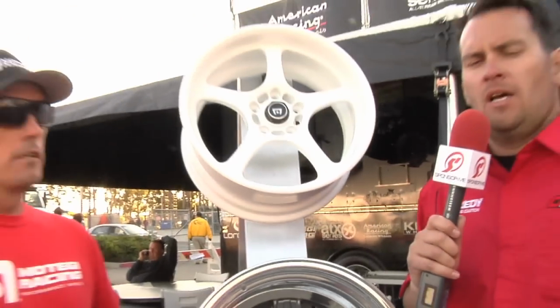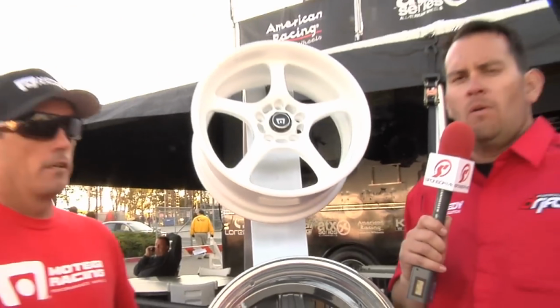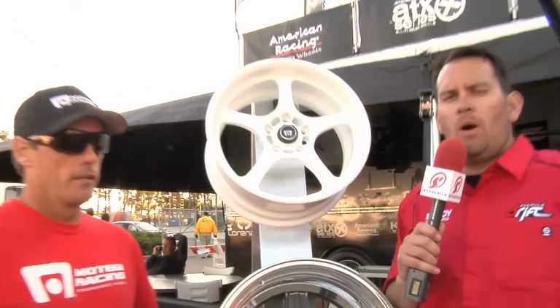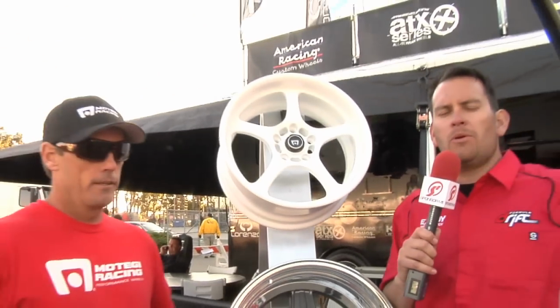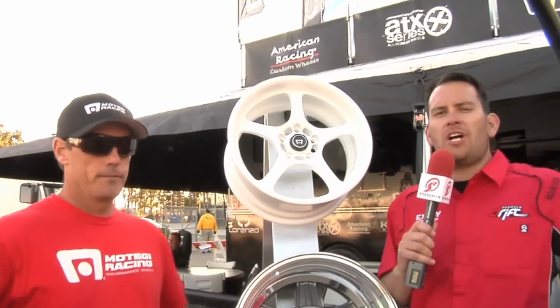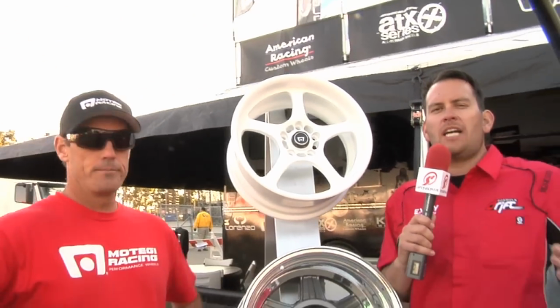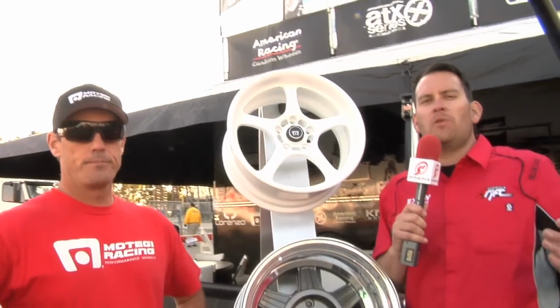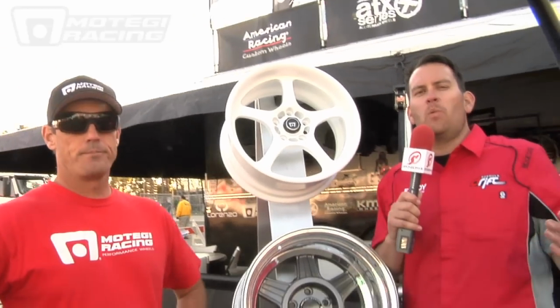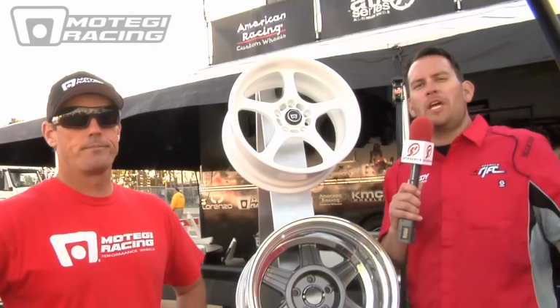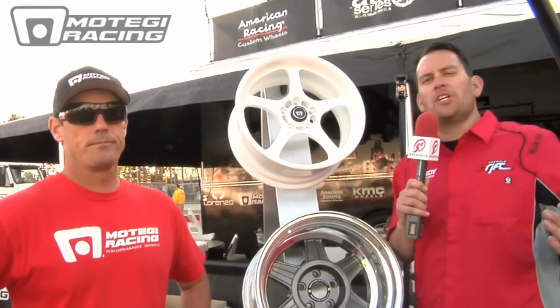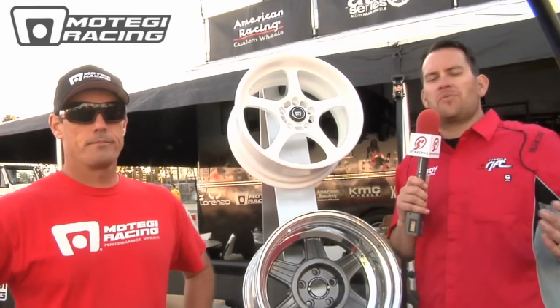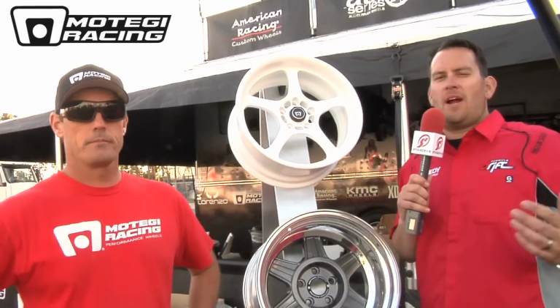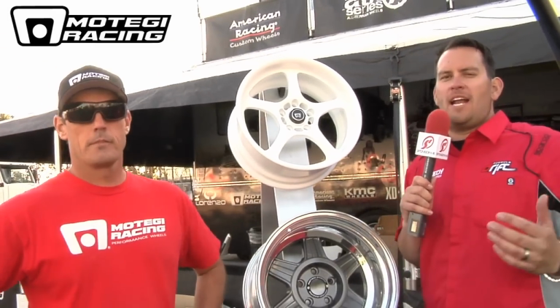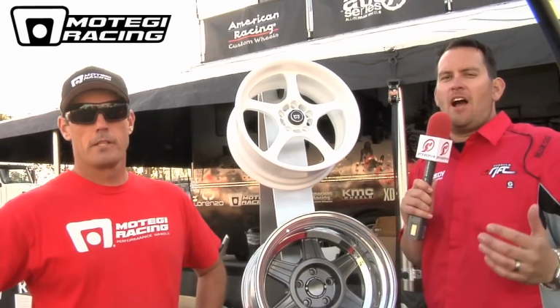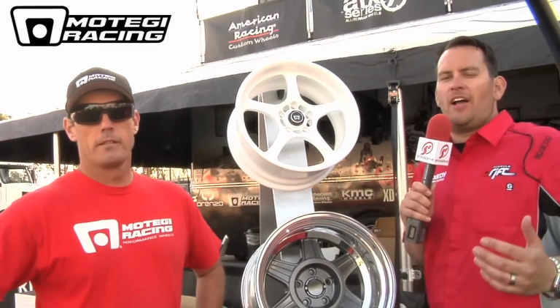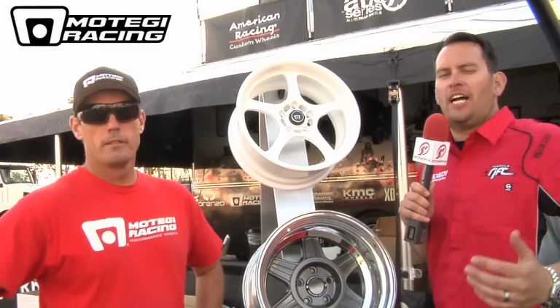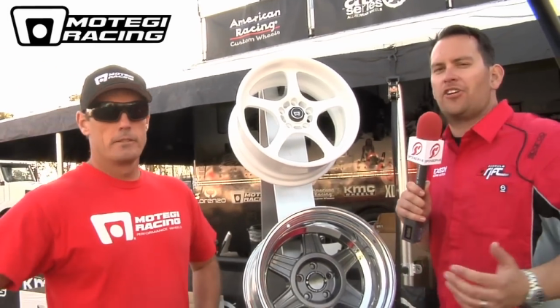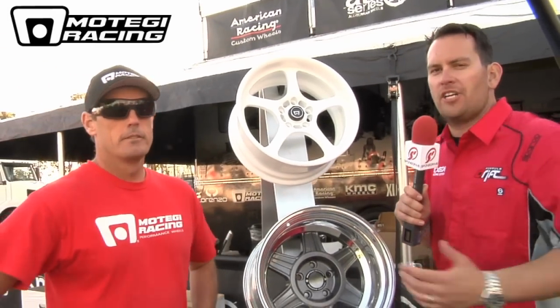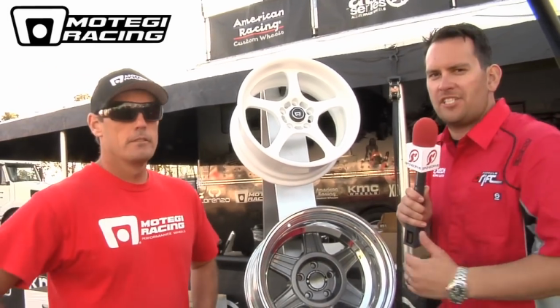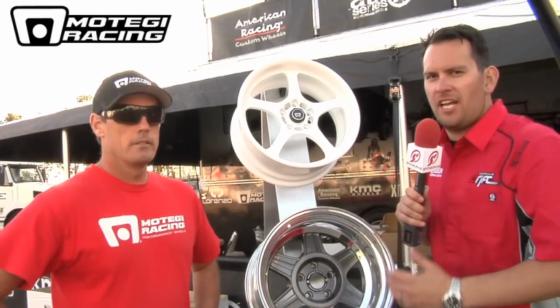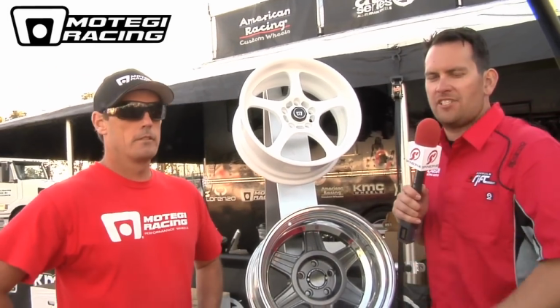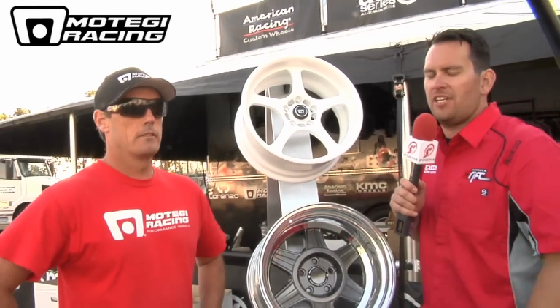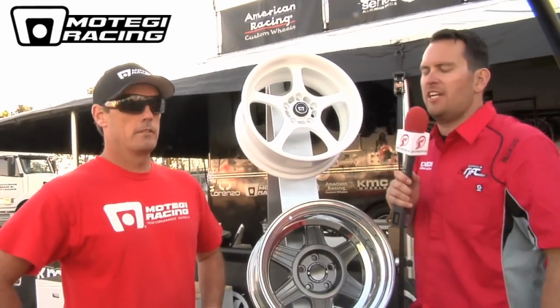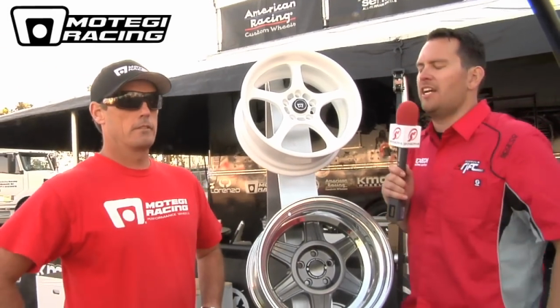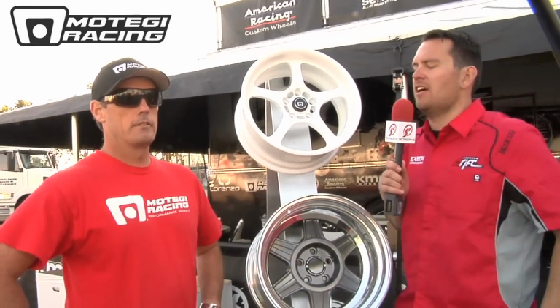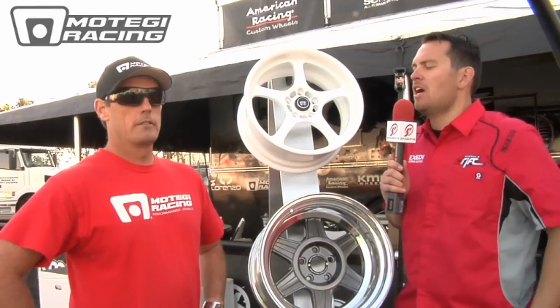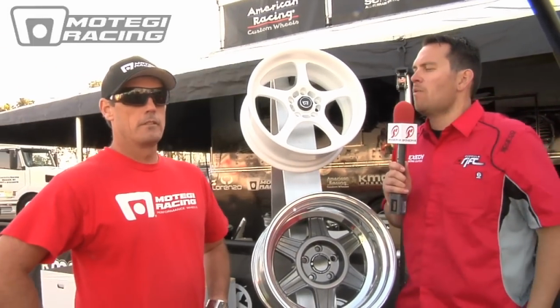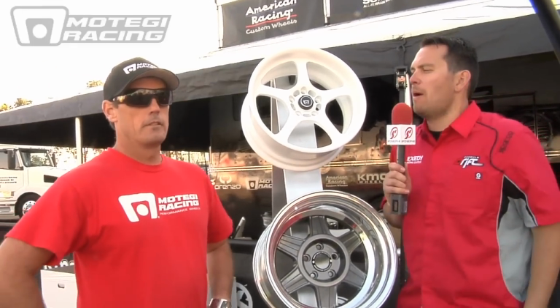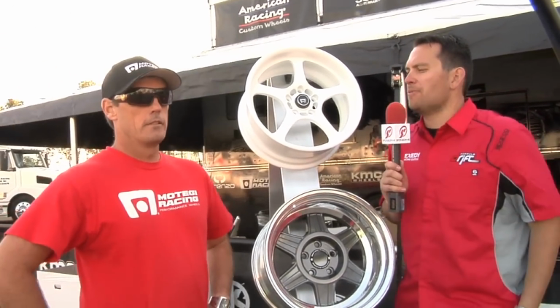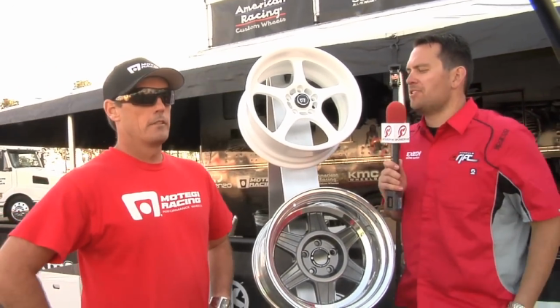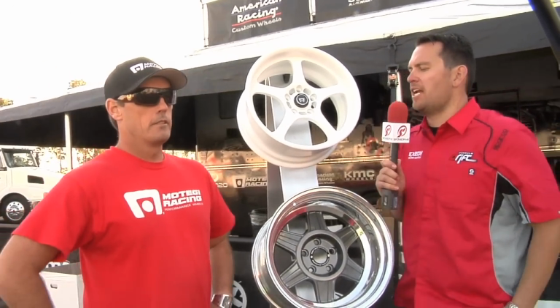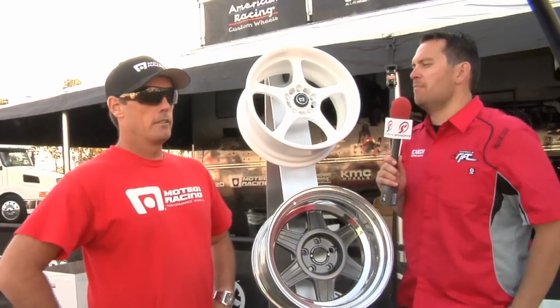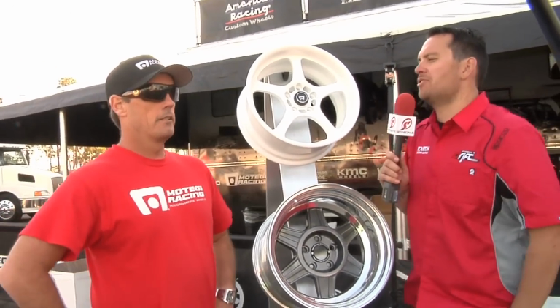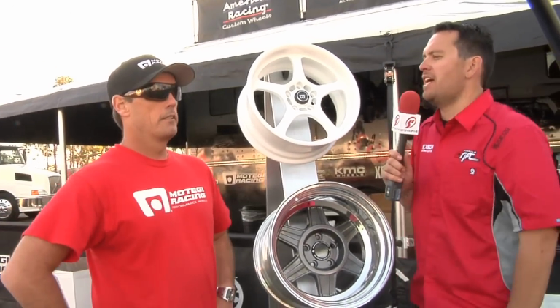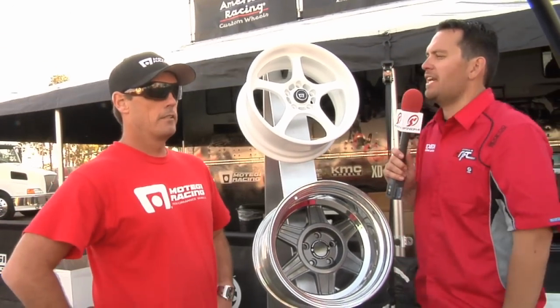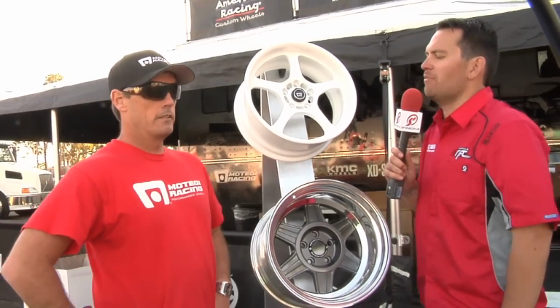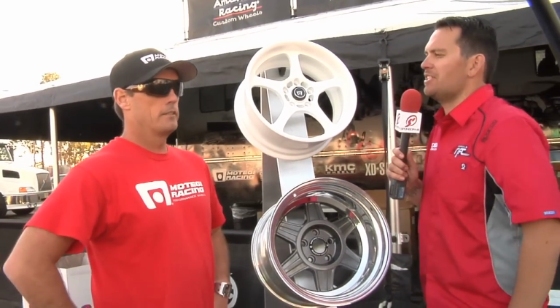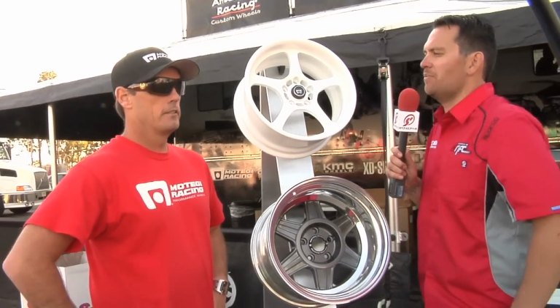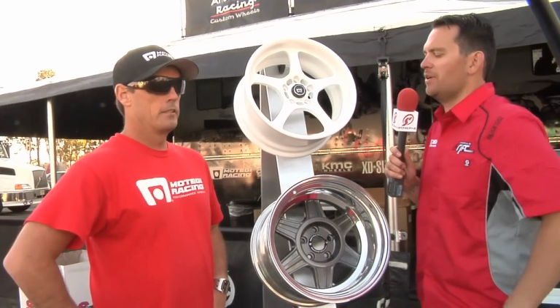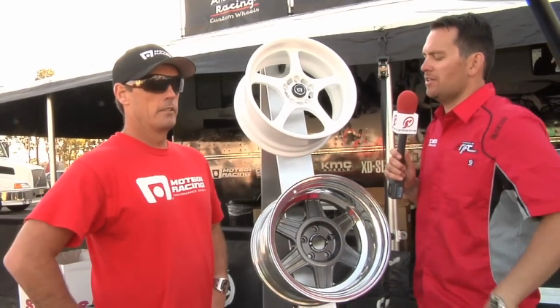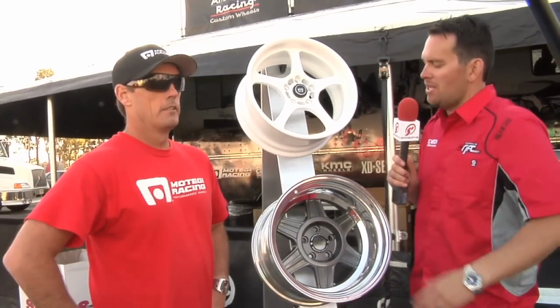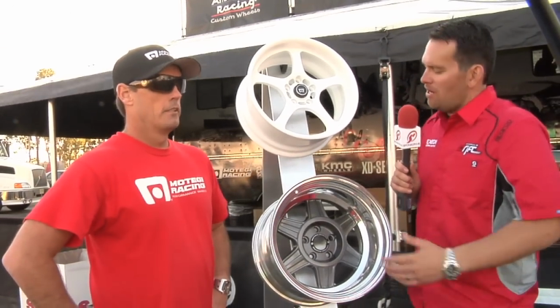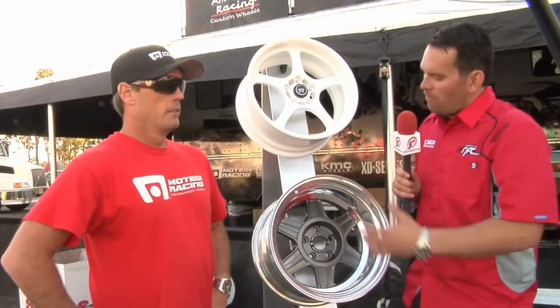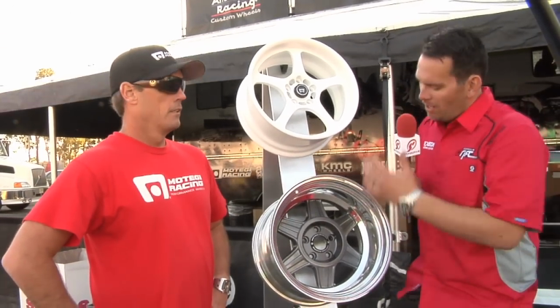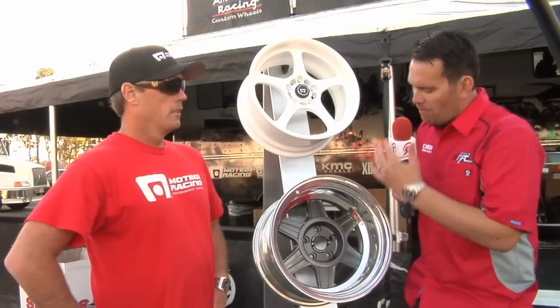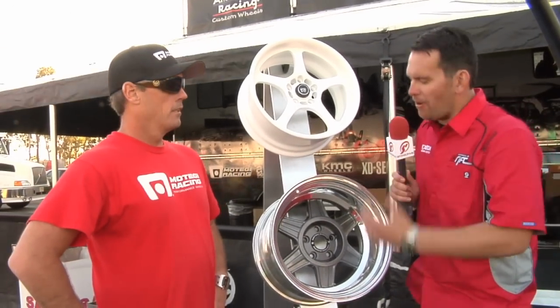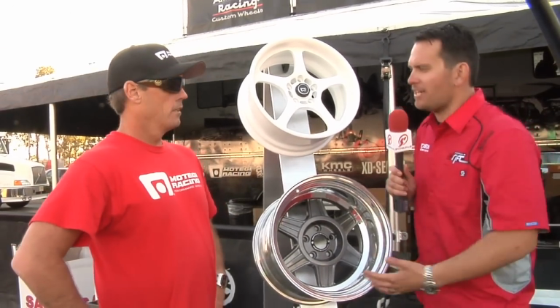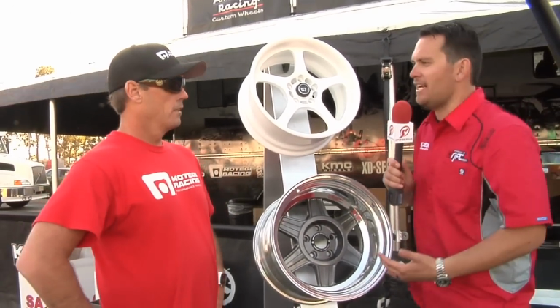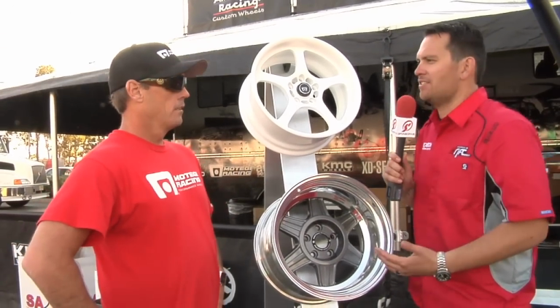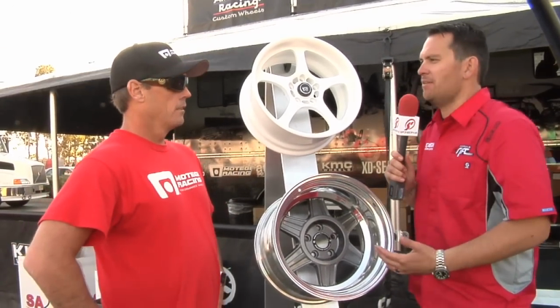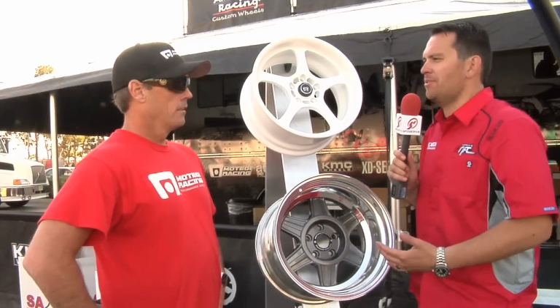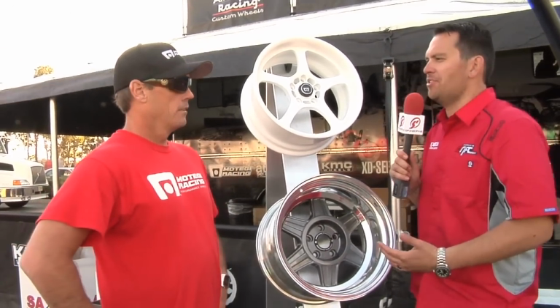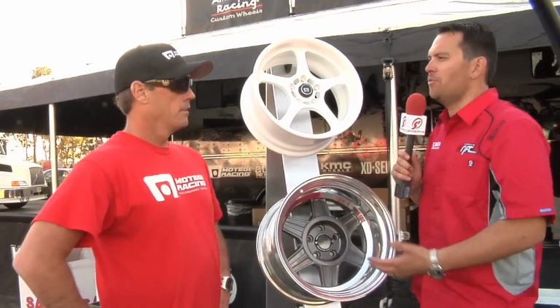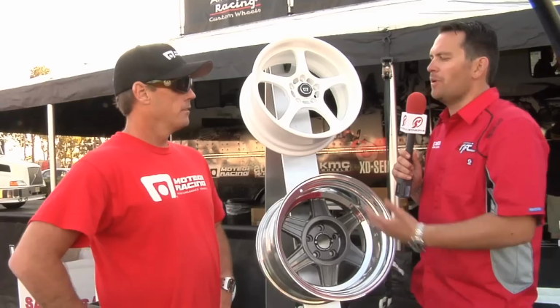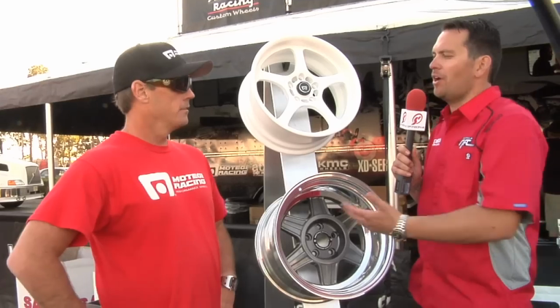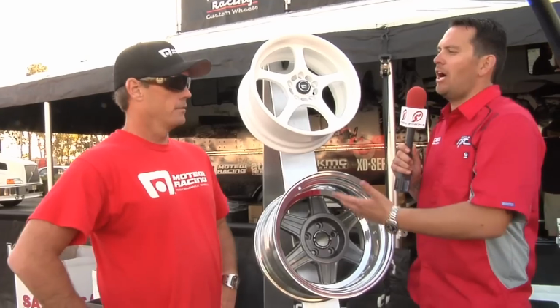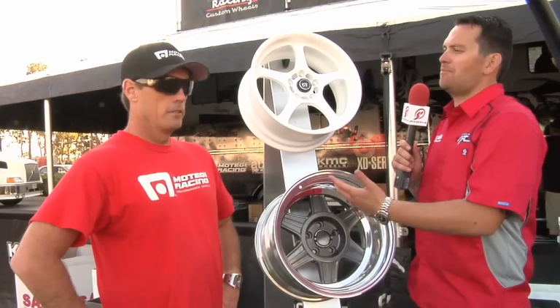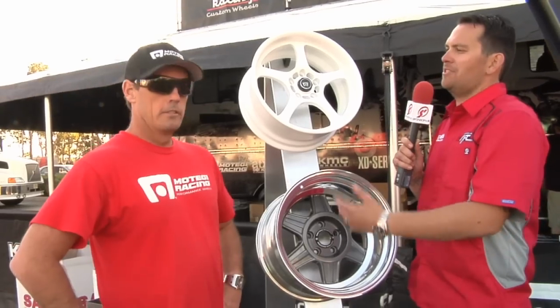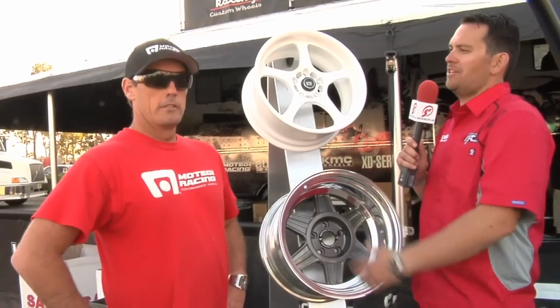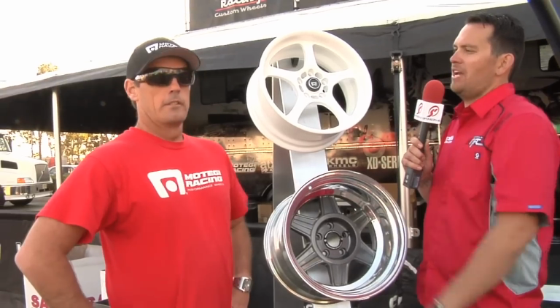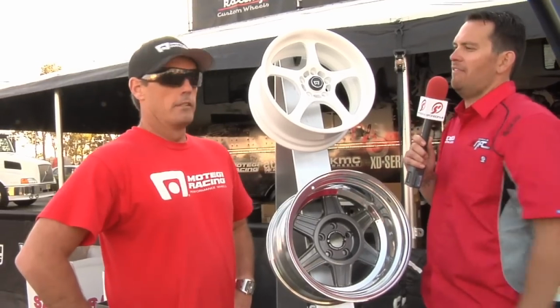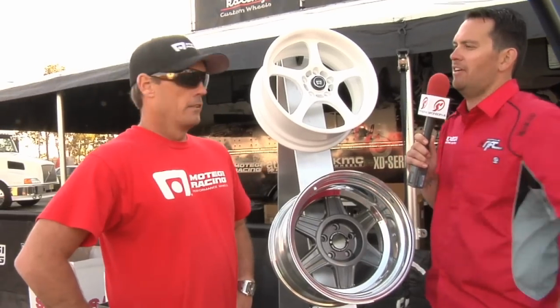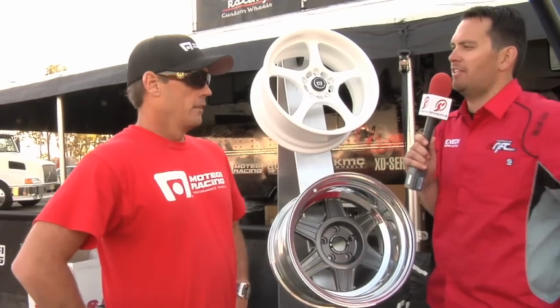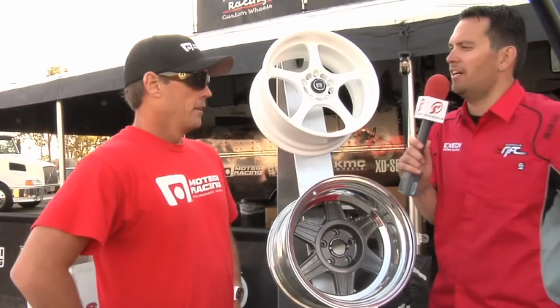We're talking wheels right now. I've got Chris Anderson here representing Motegi Racing Wheels. Why don't you break down some of the new wheel options that you have out there?